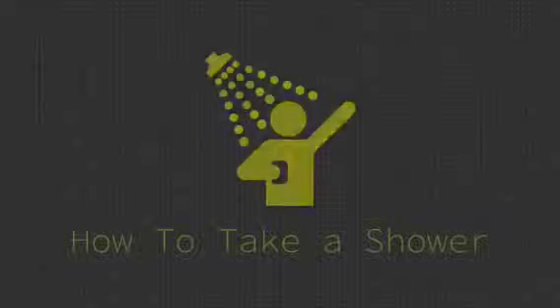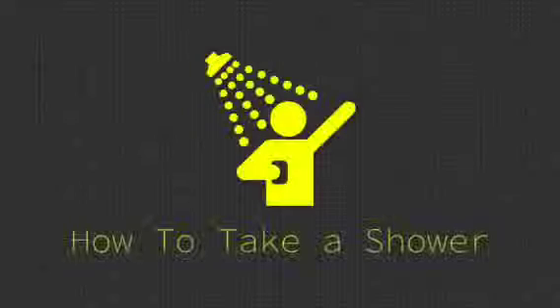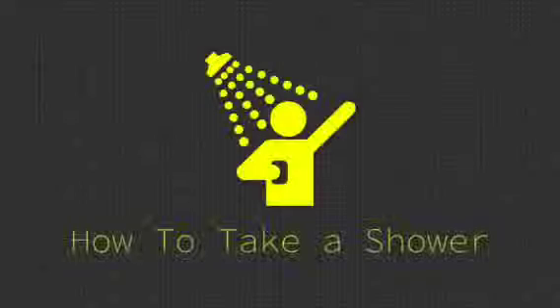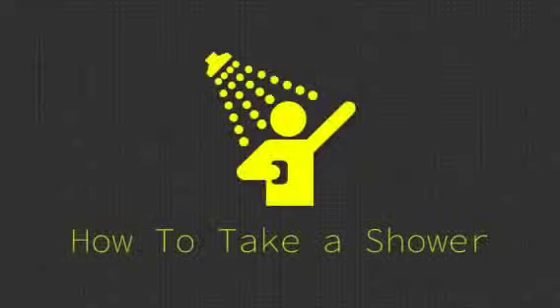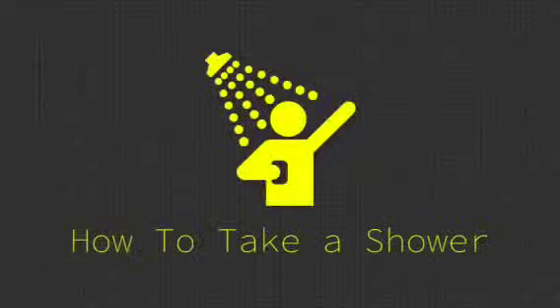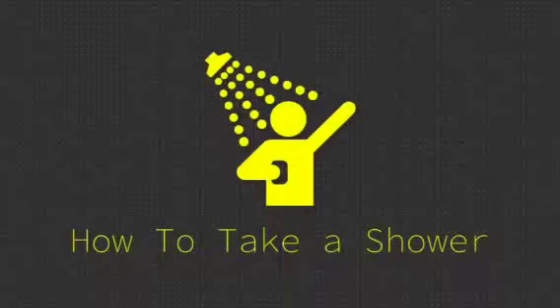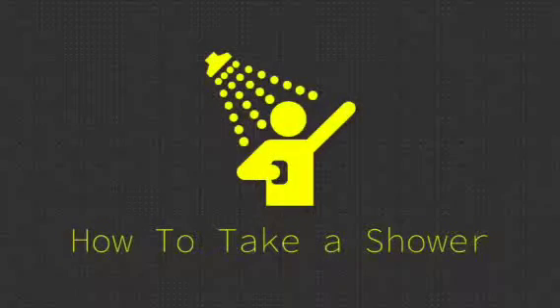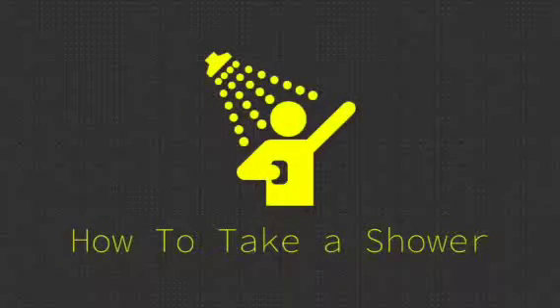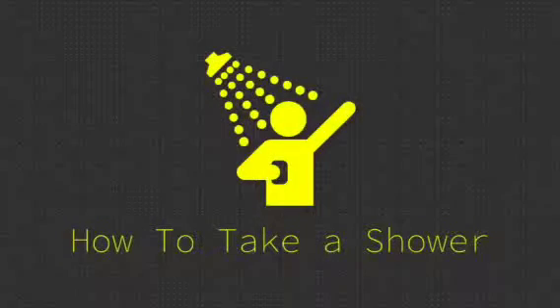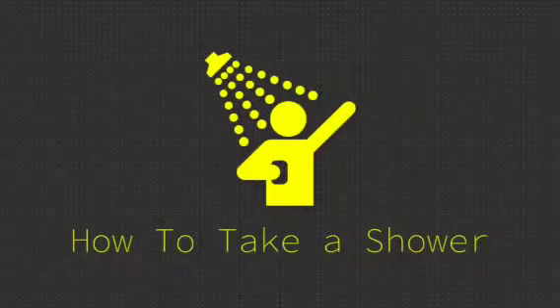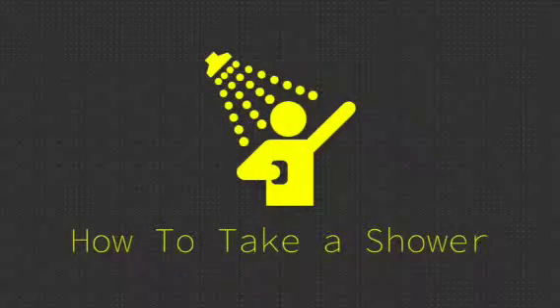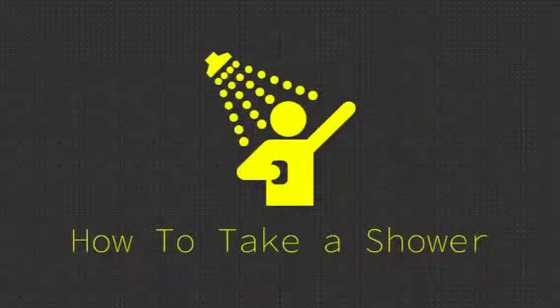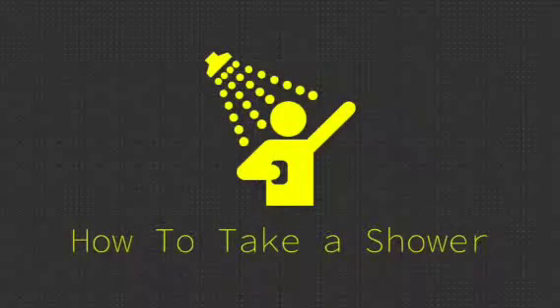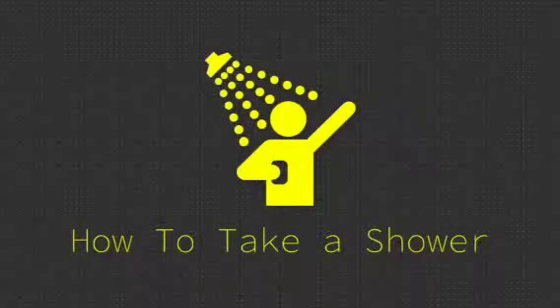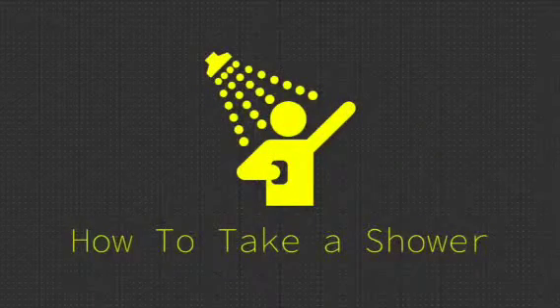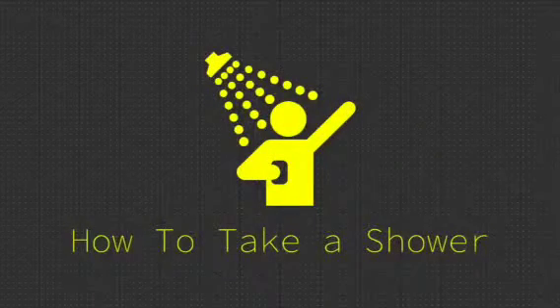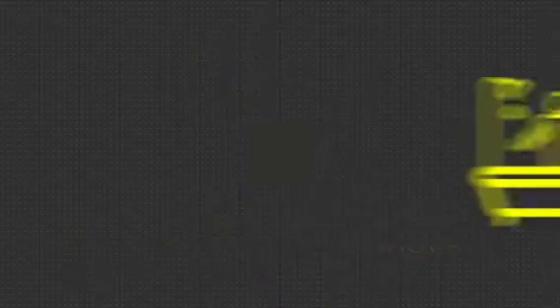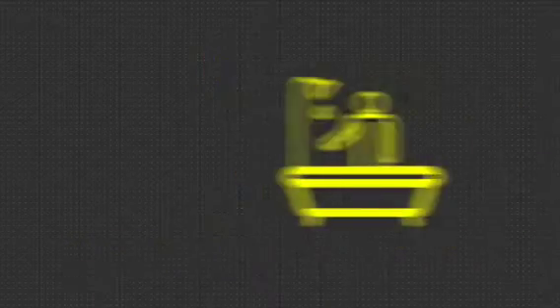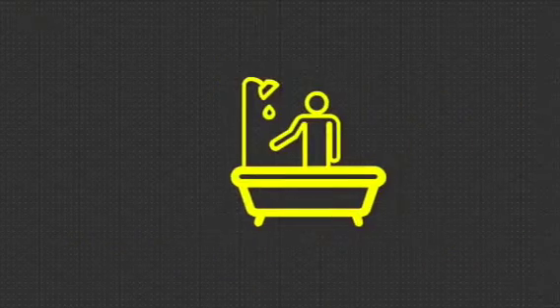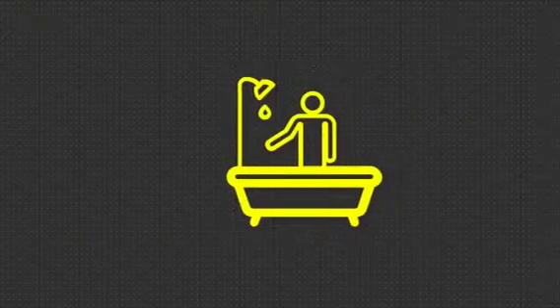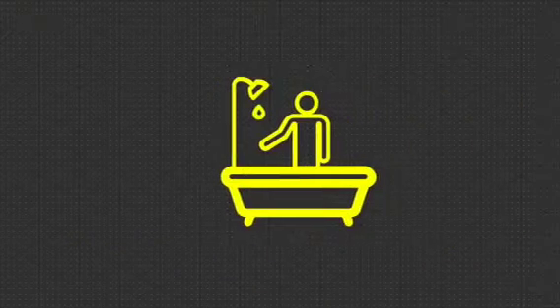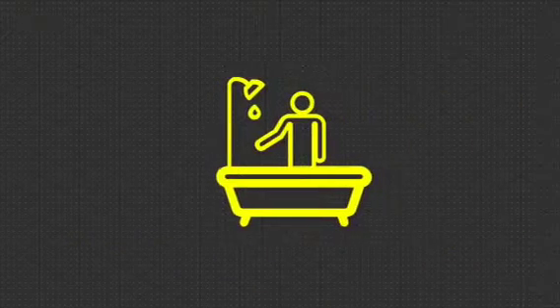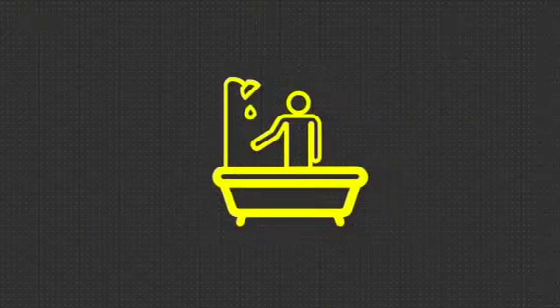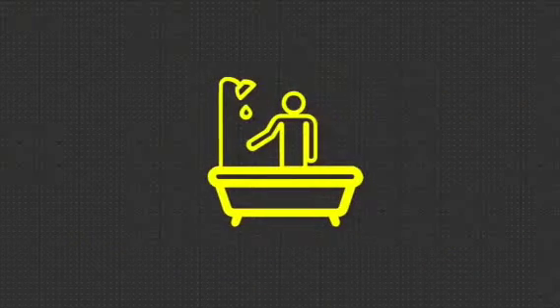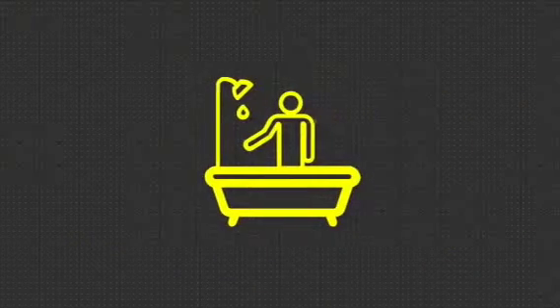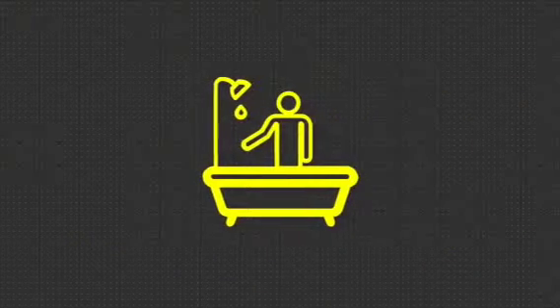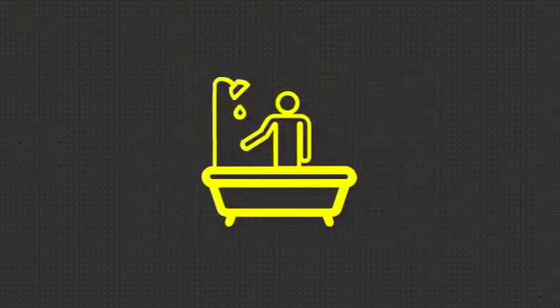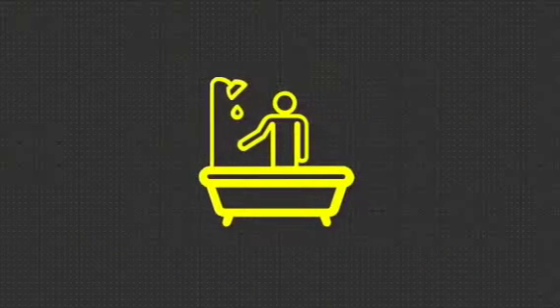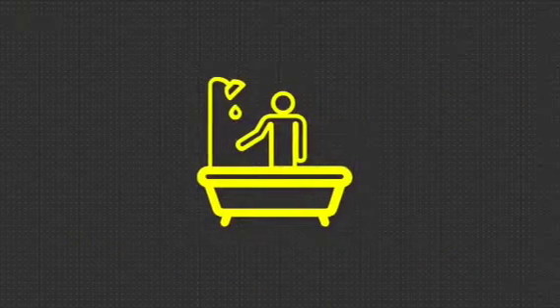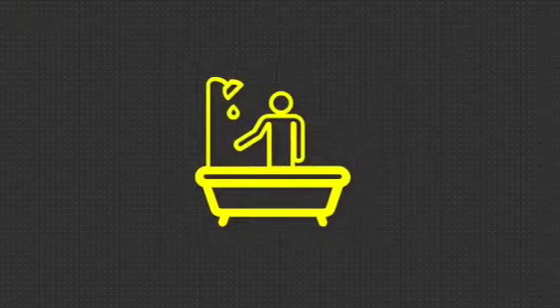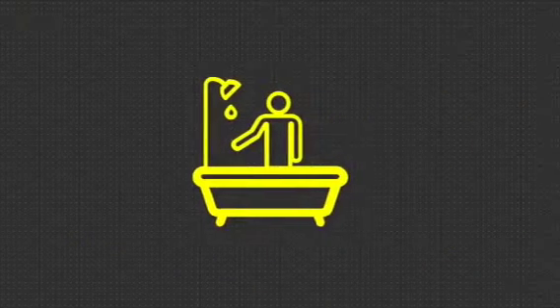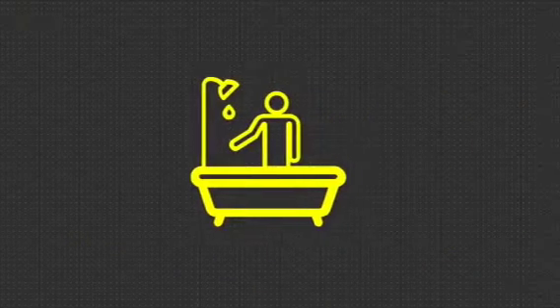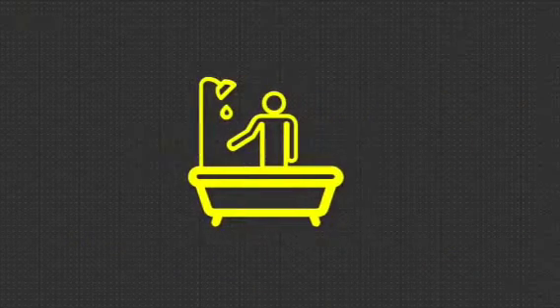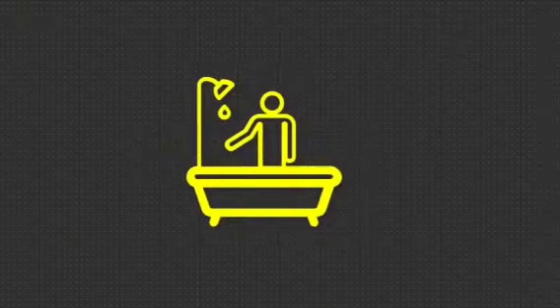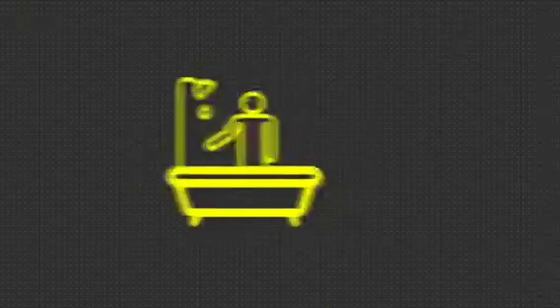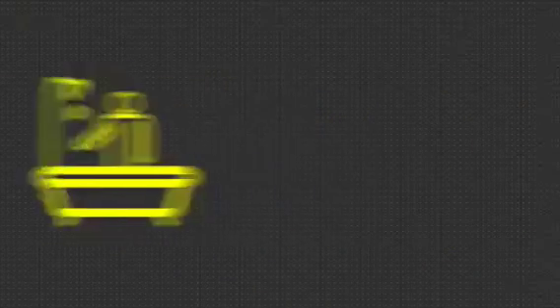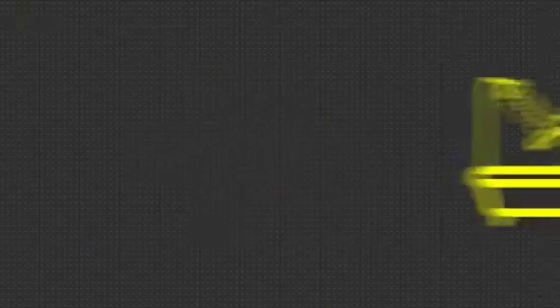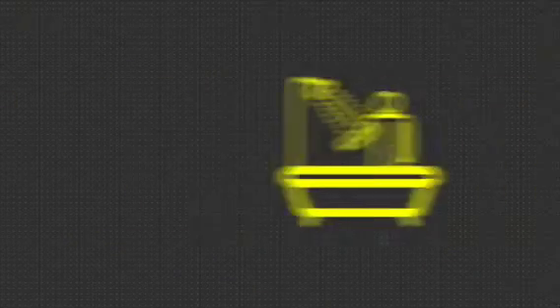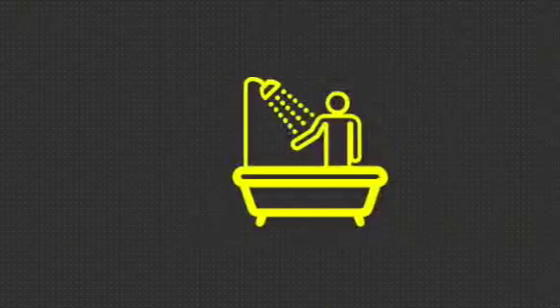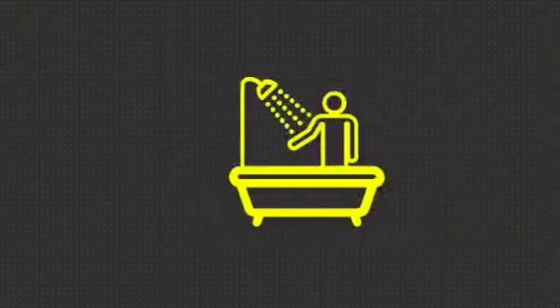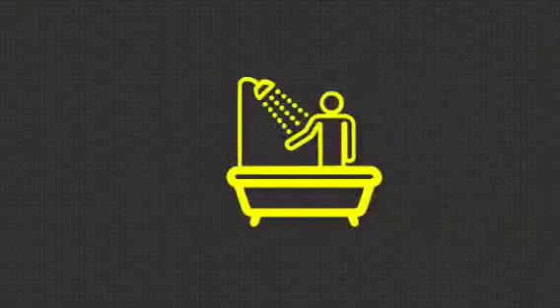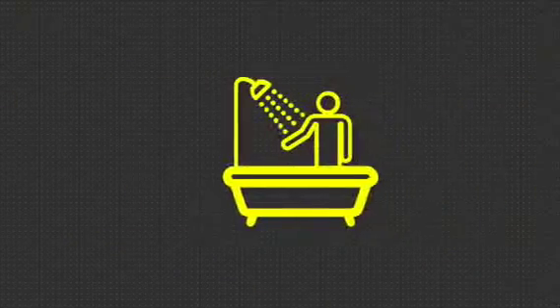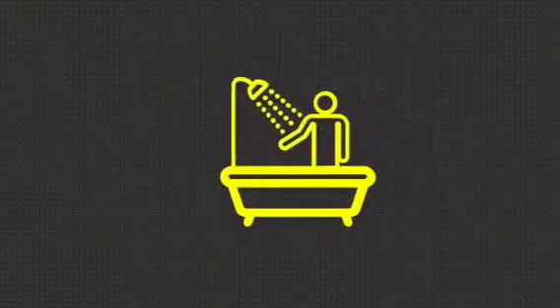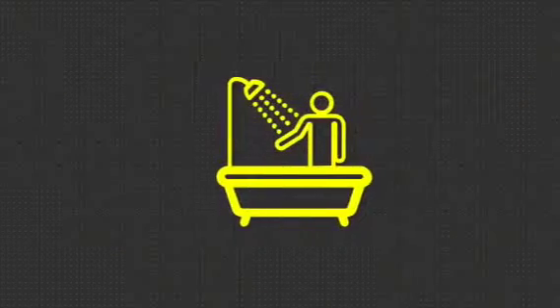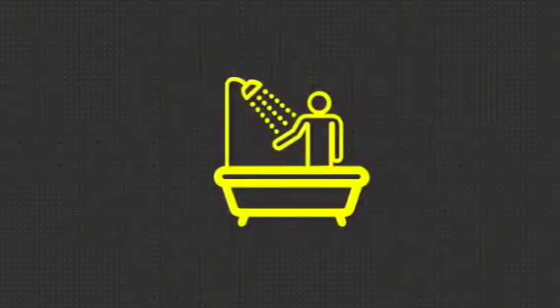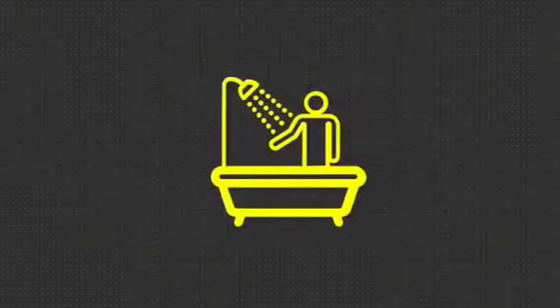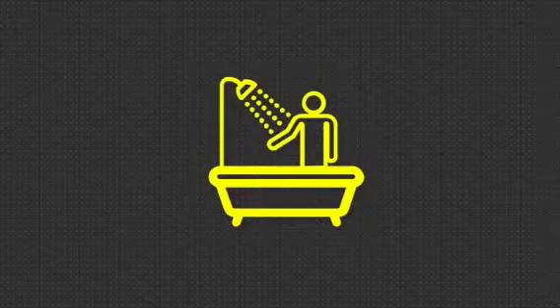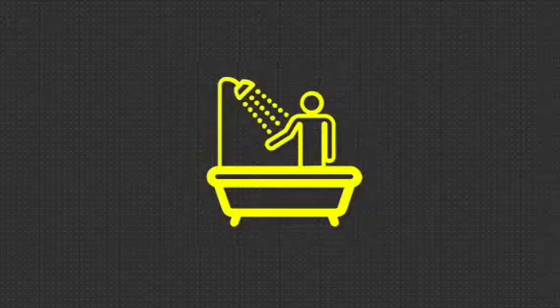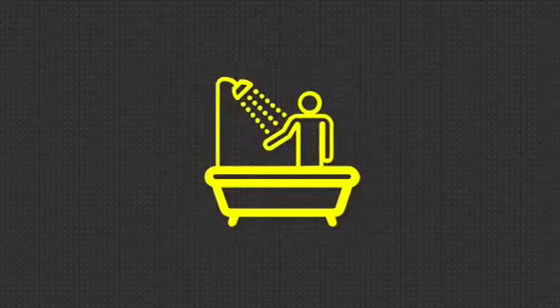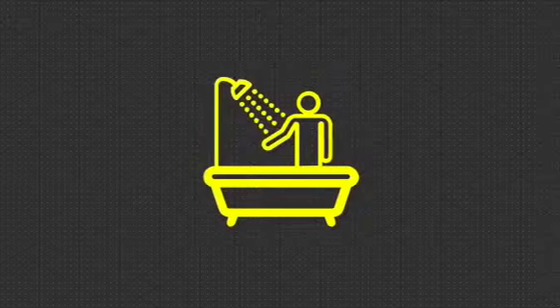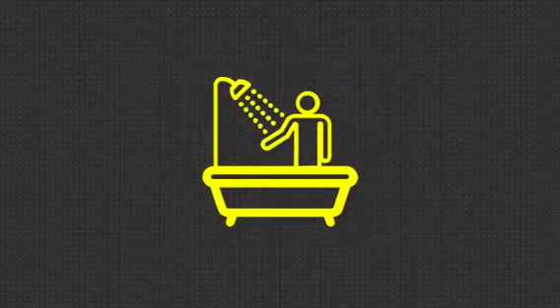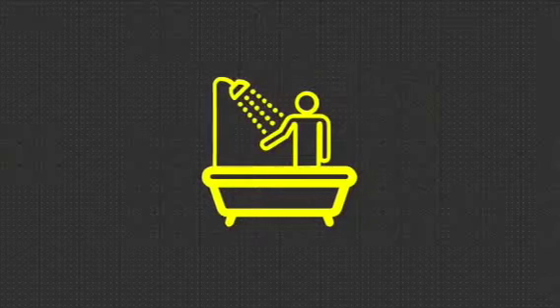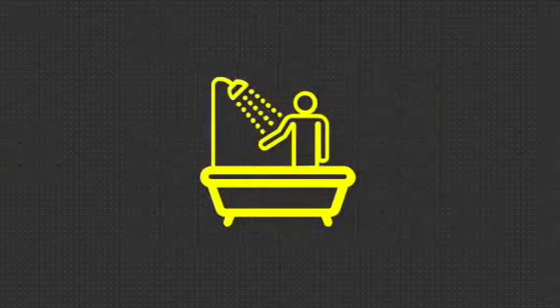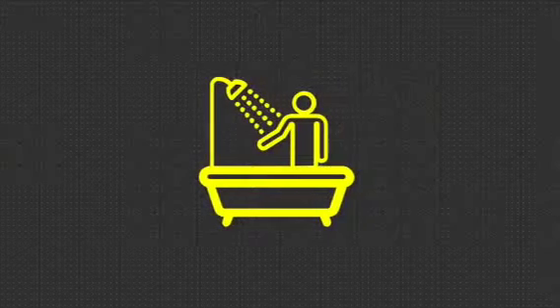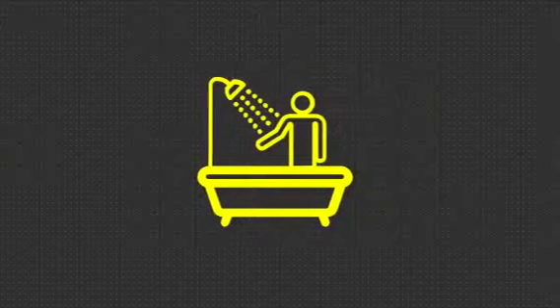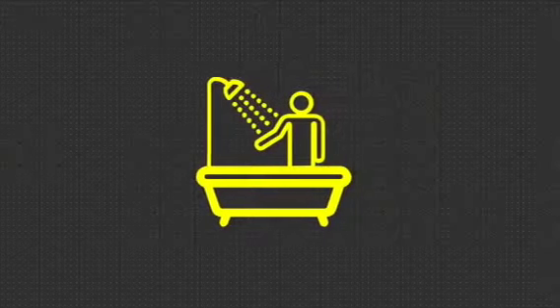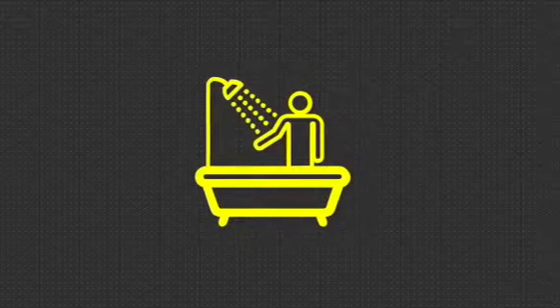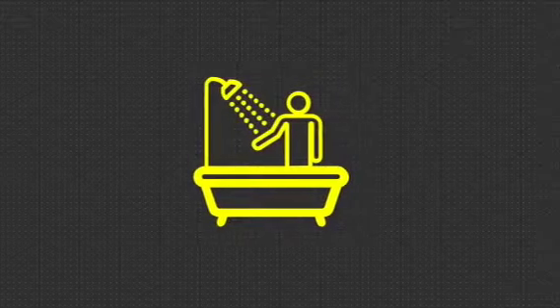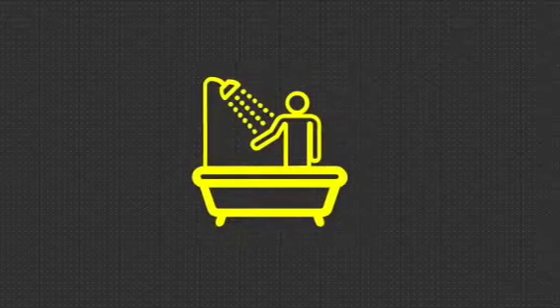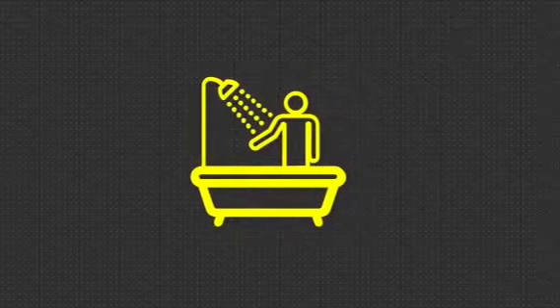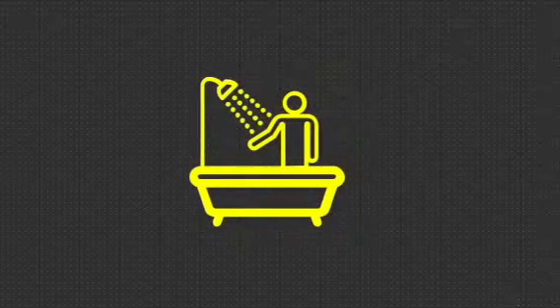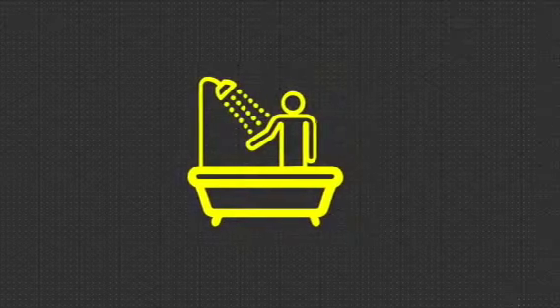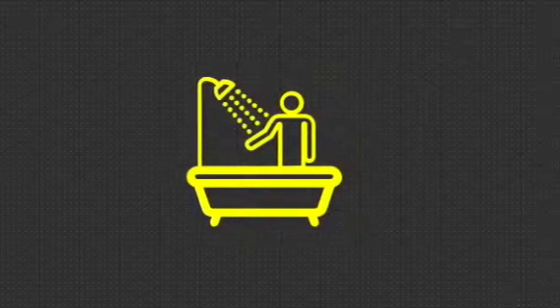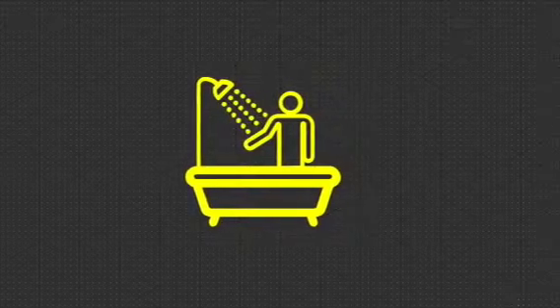How to take a shower. First, you get in the shower. Second, you turn on your shower faucet to a good temperature.